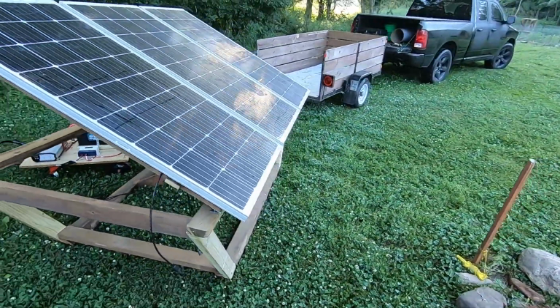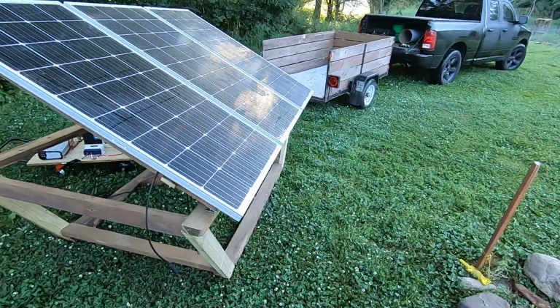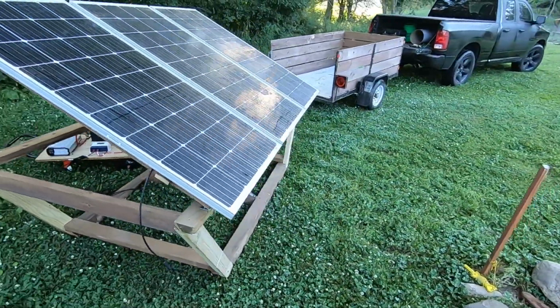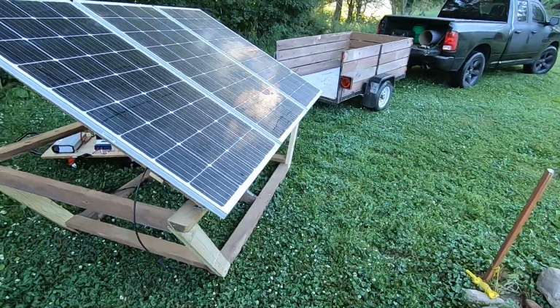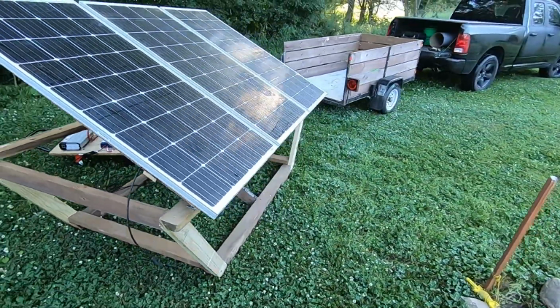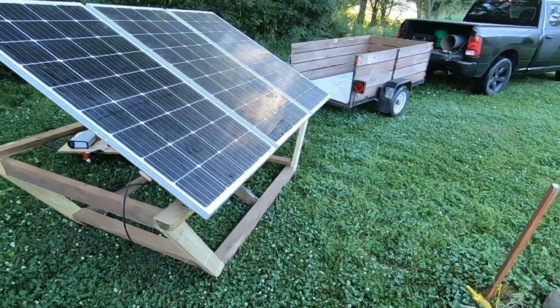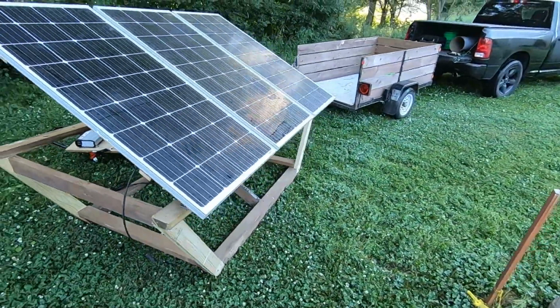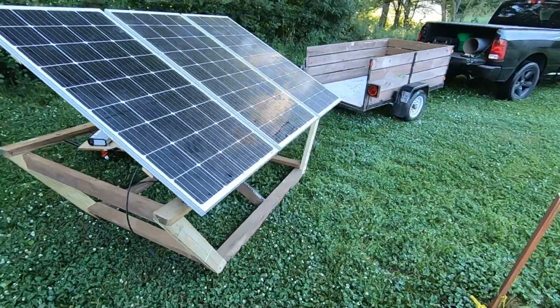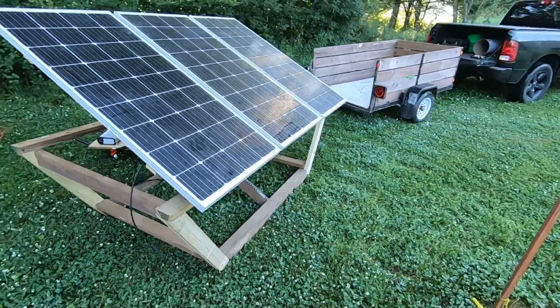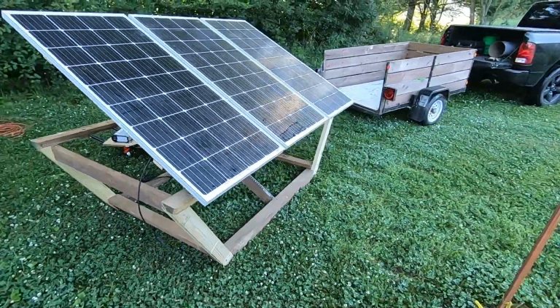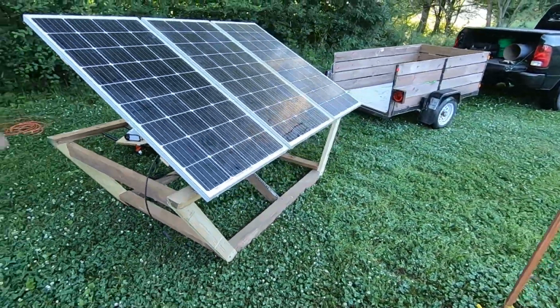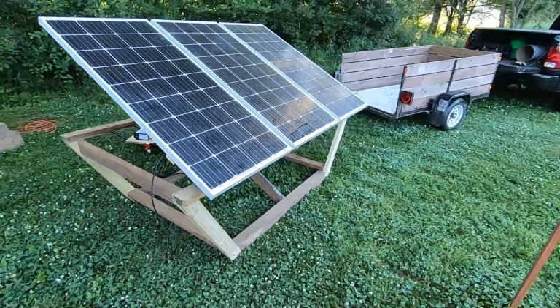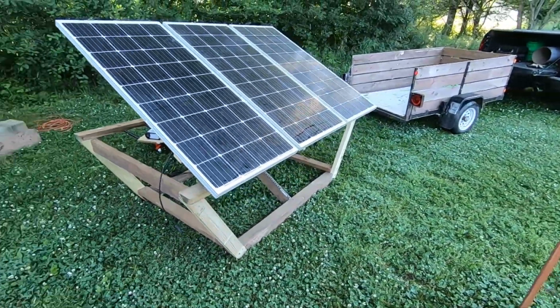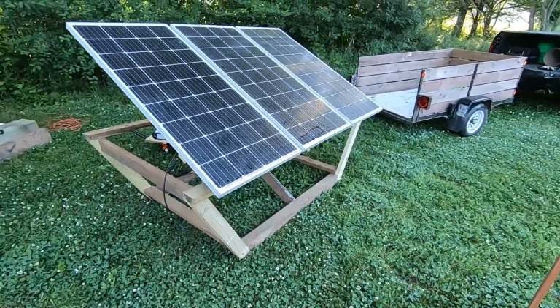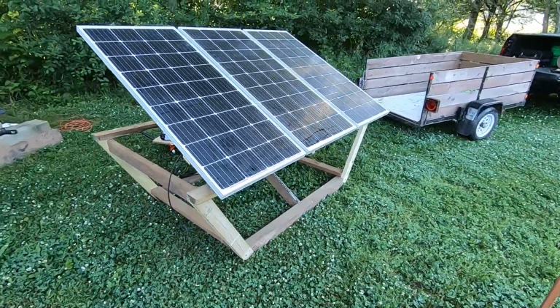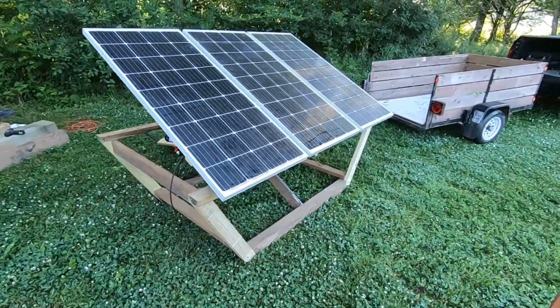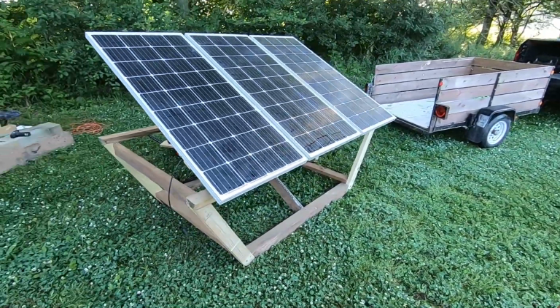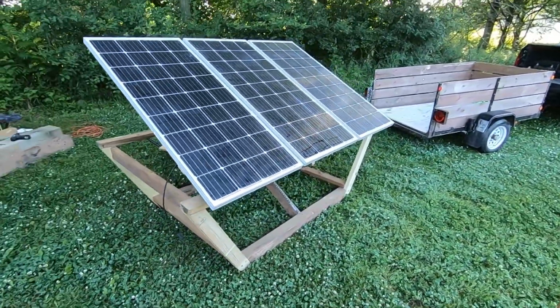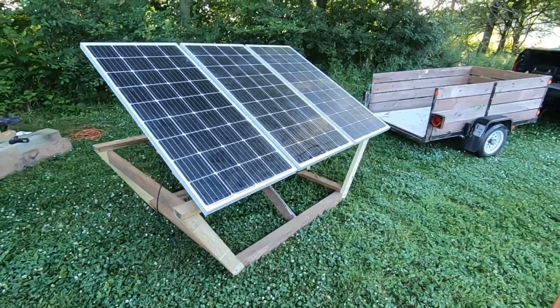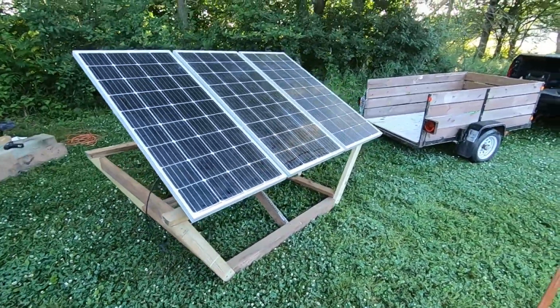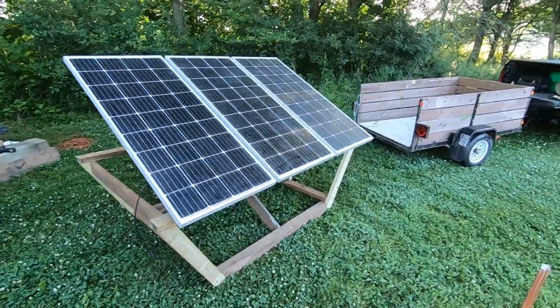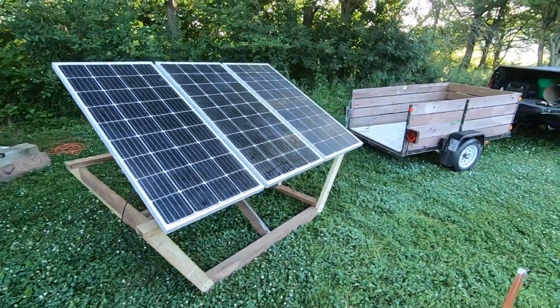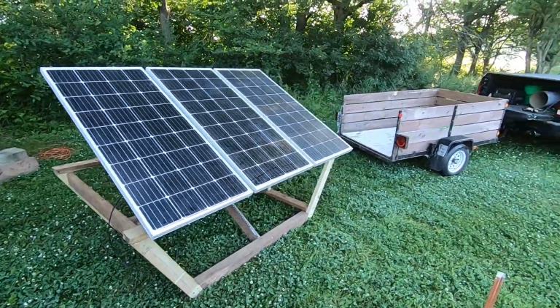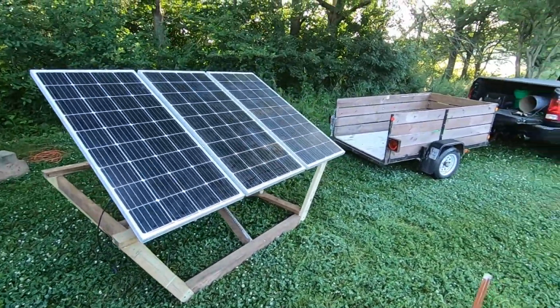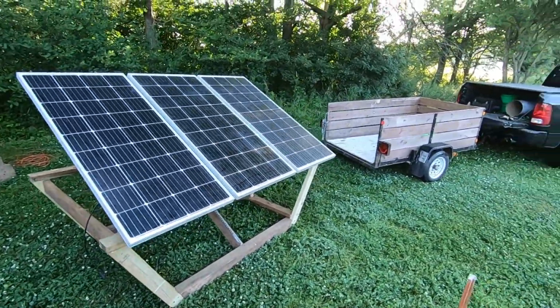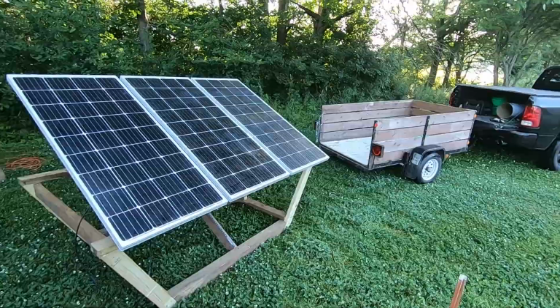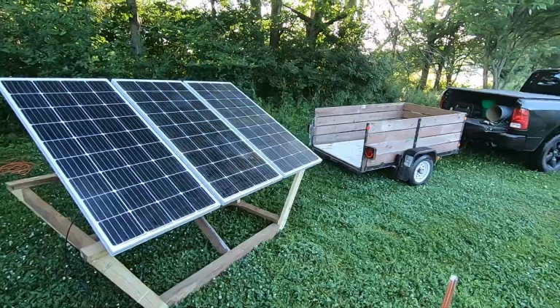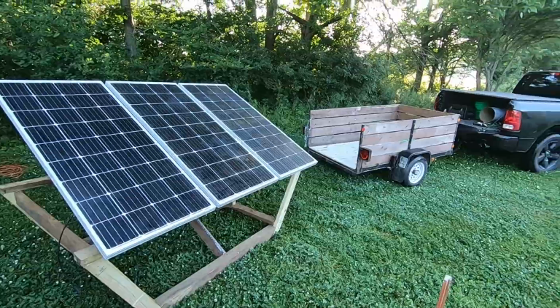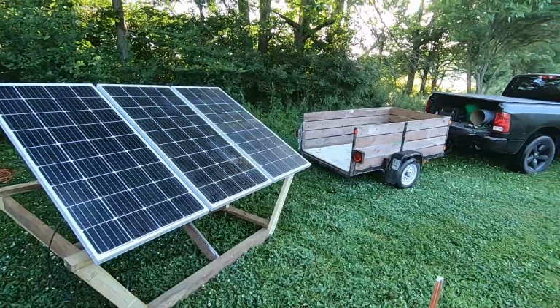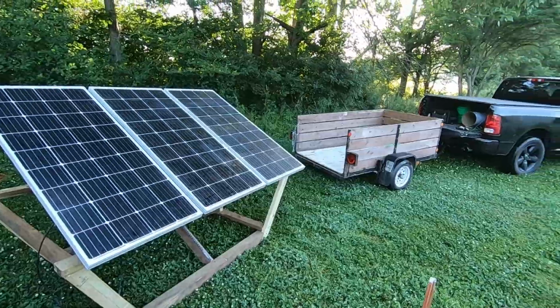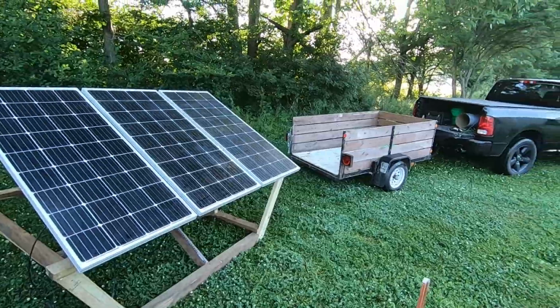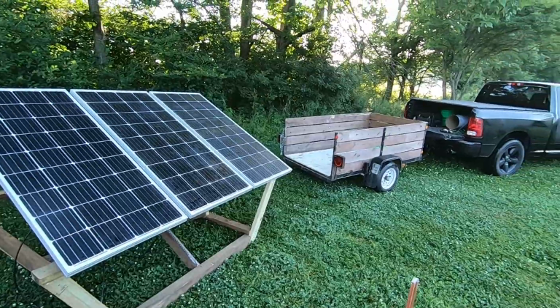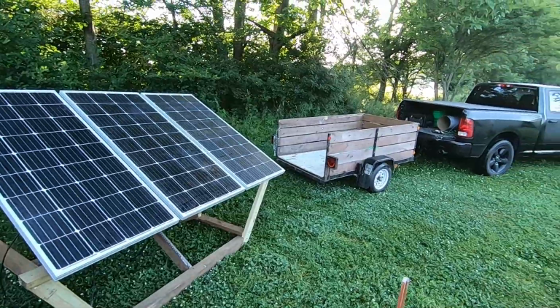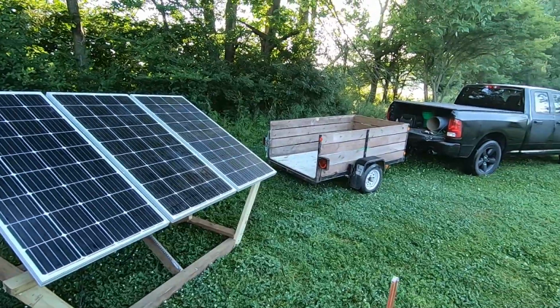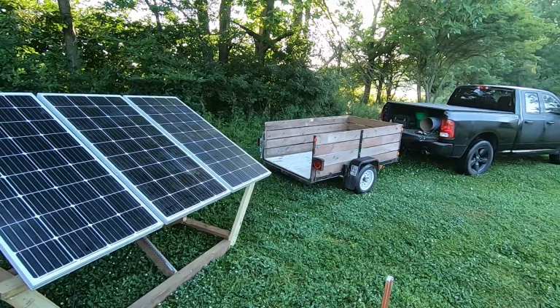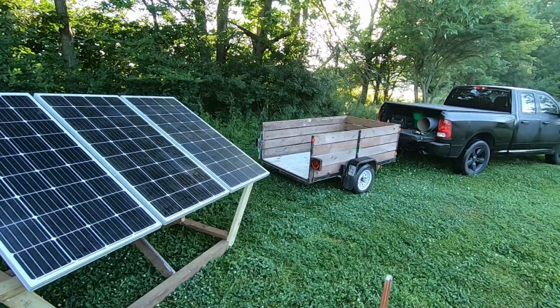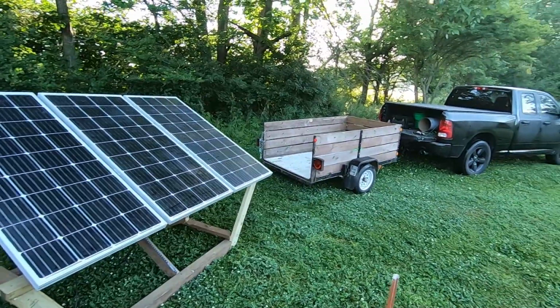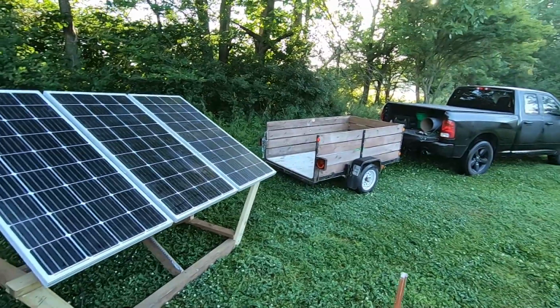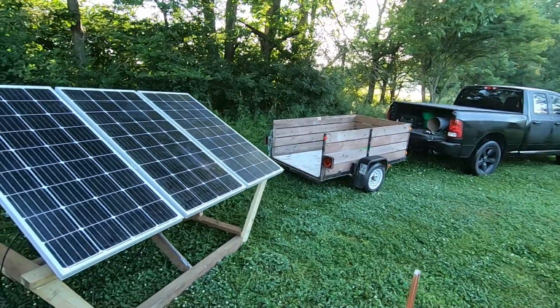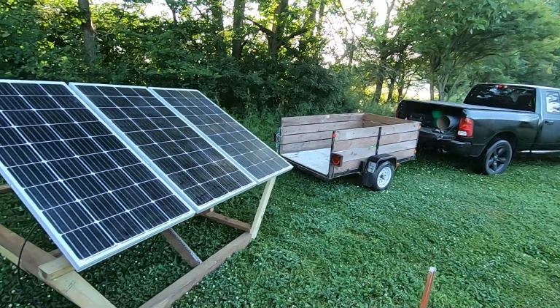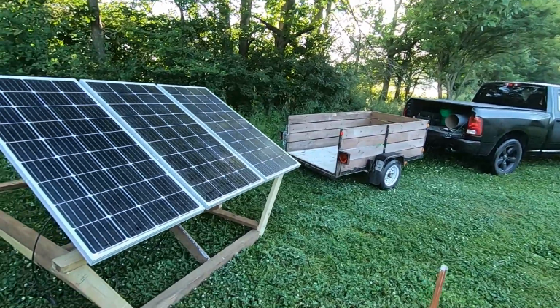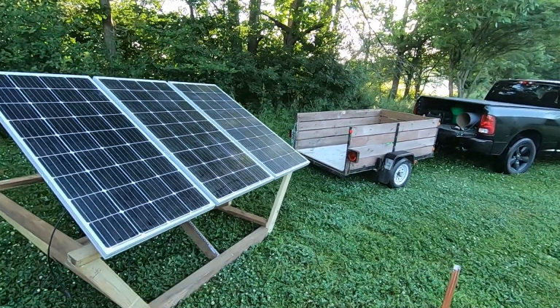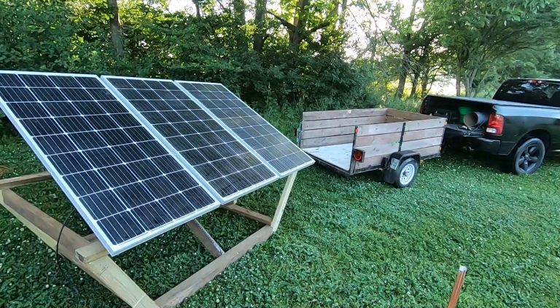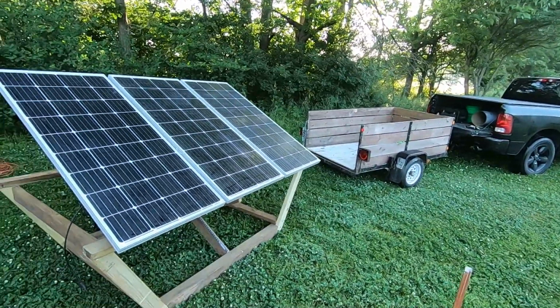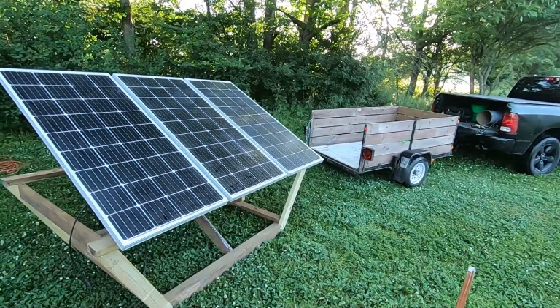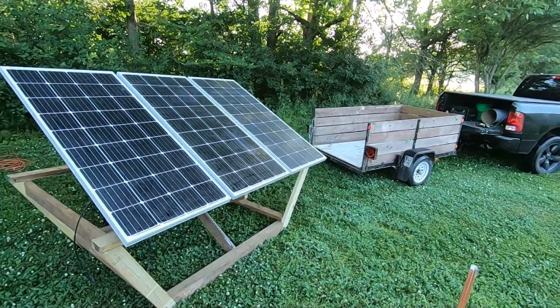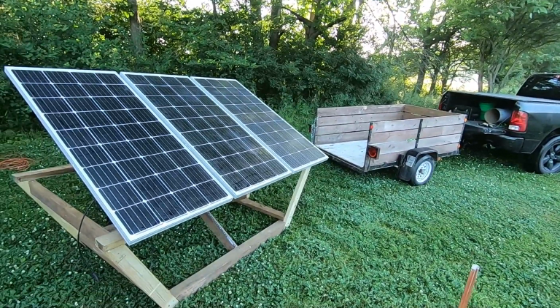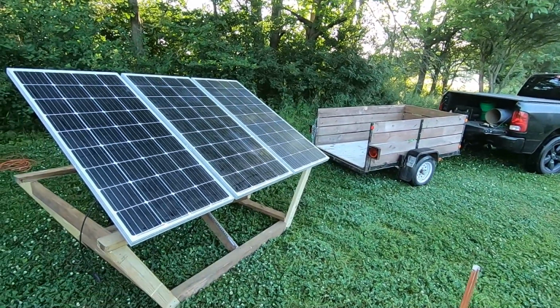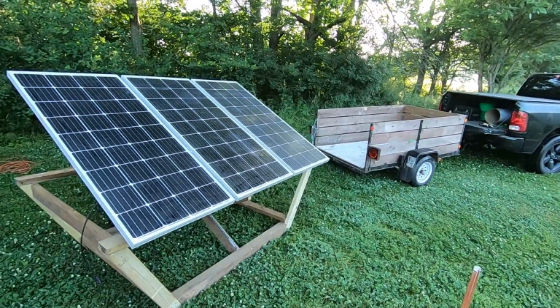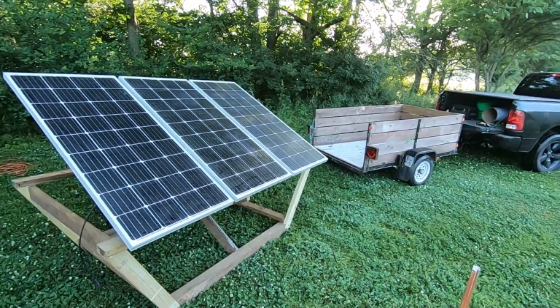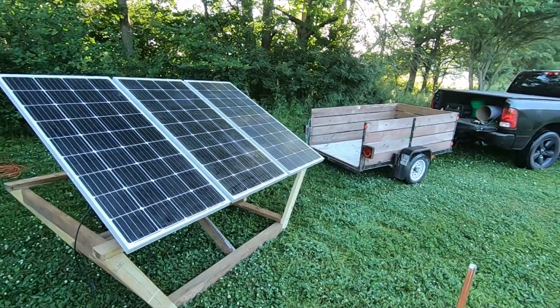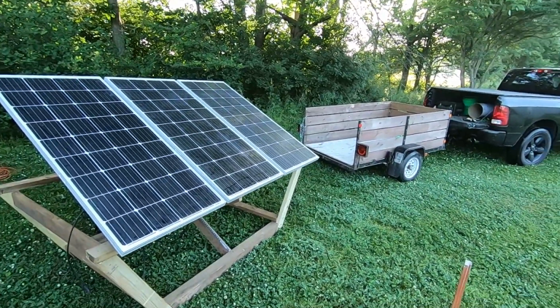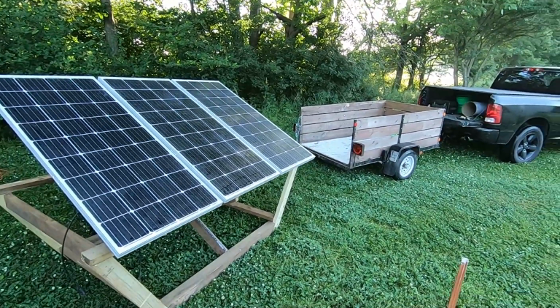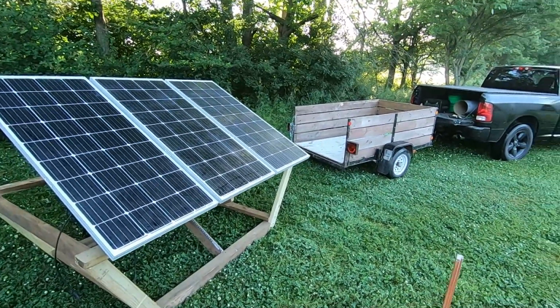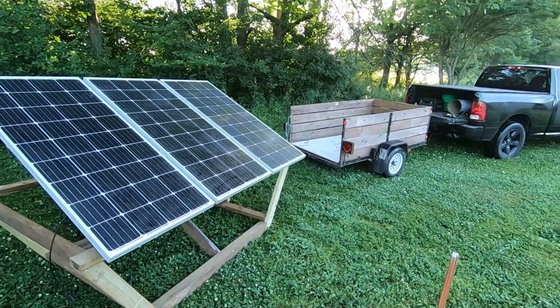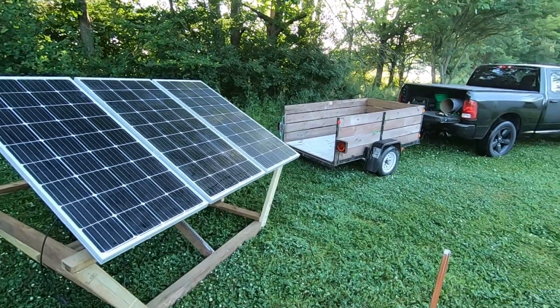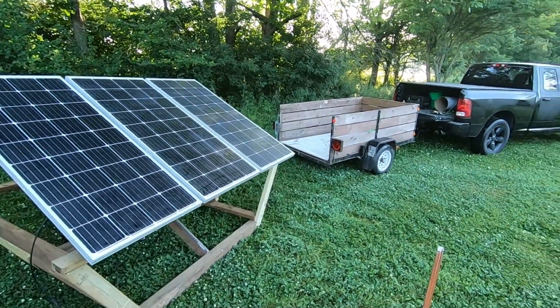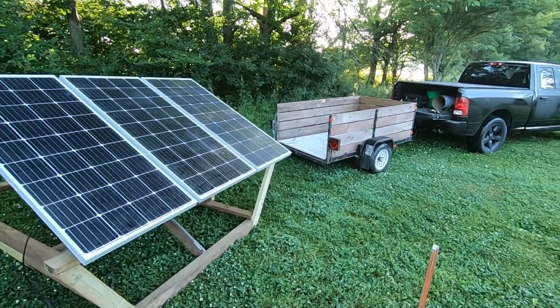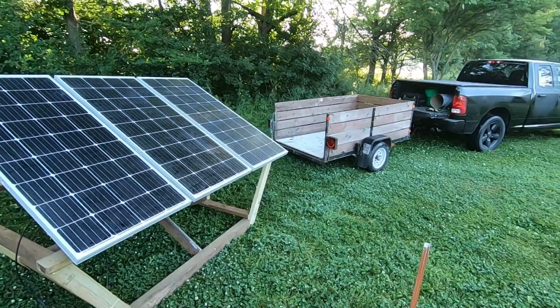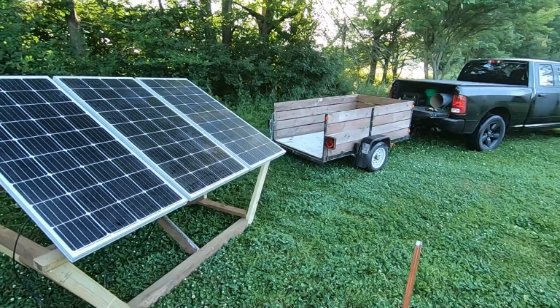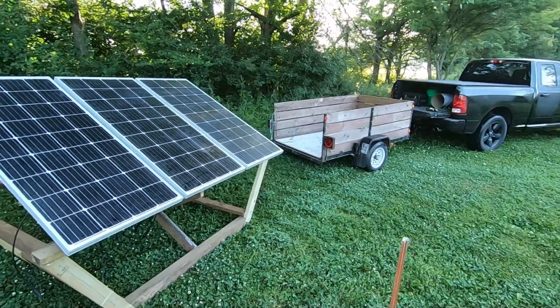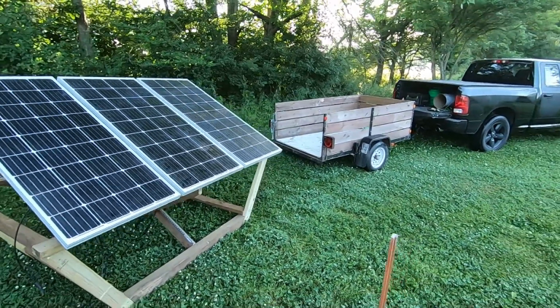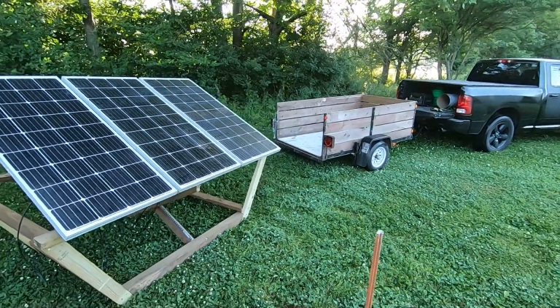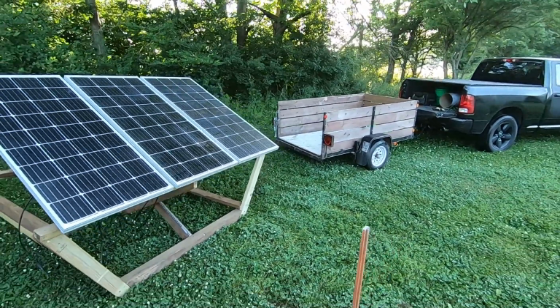Now it's off the trailer, so I can use the trailer to haul some rain barrels up.